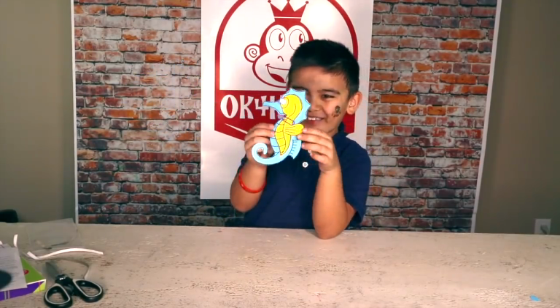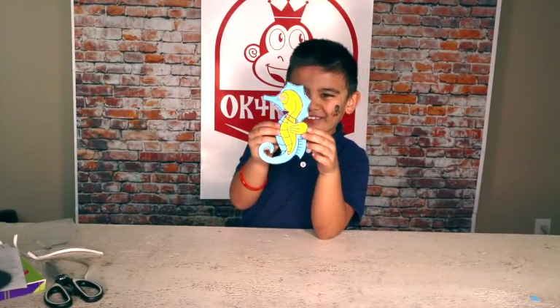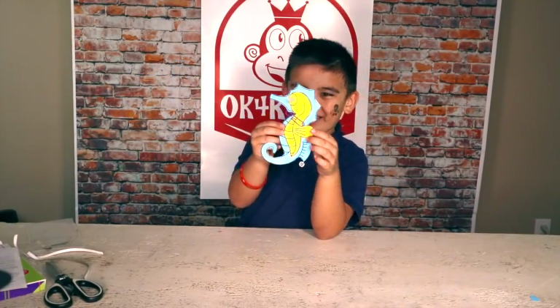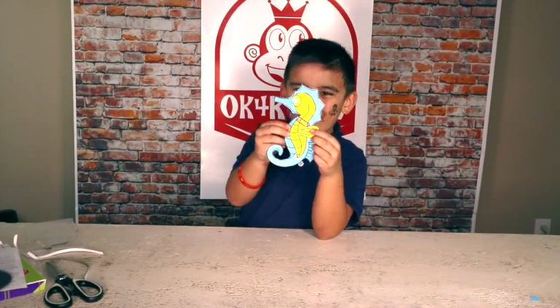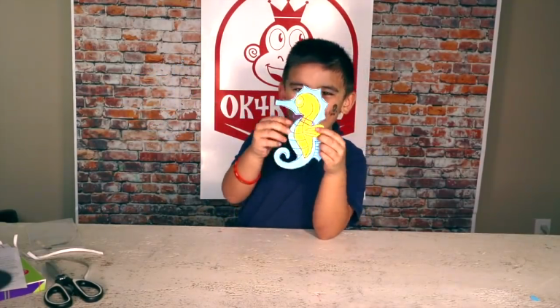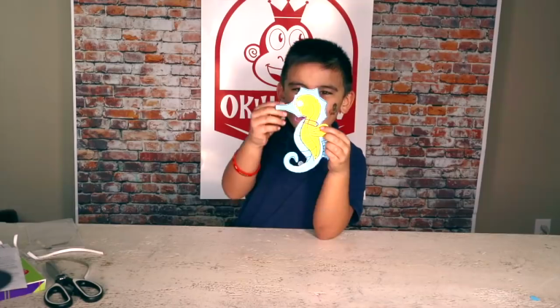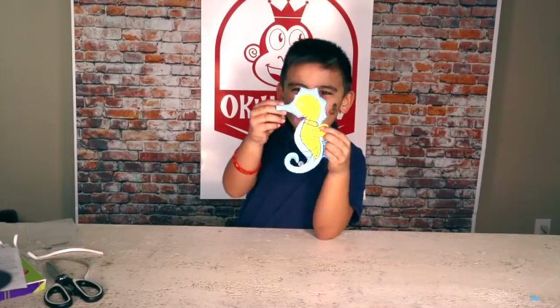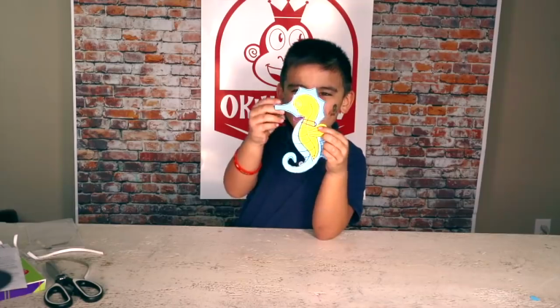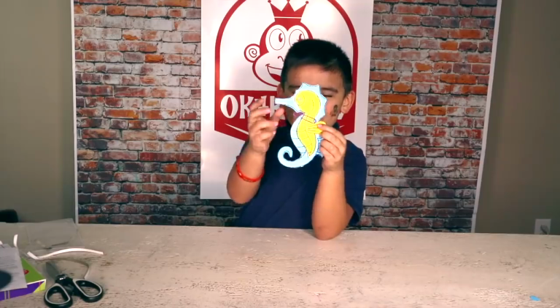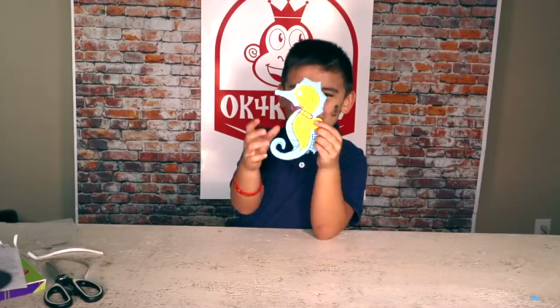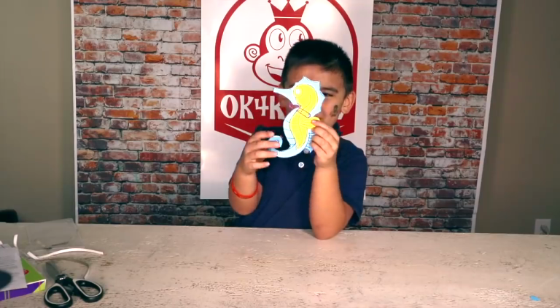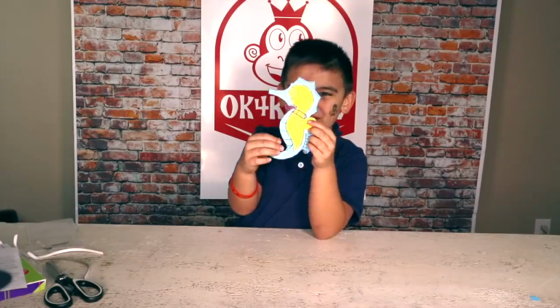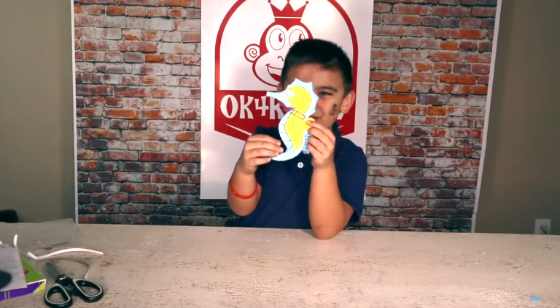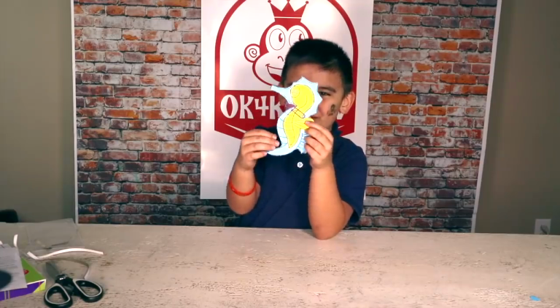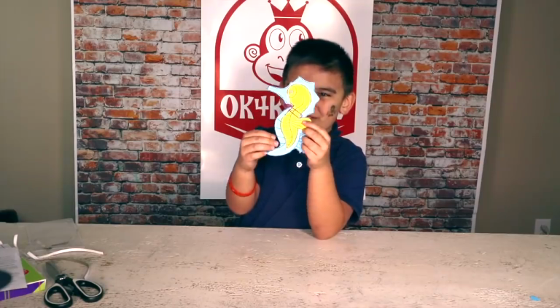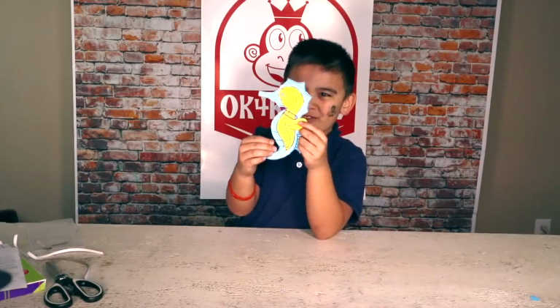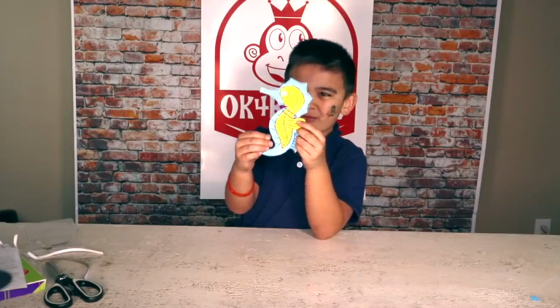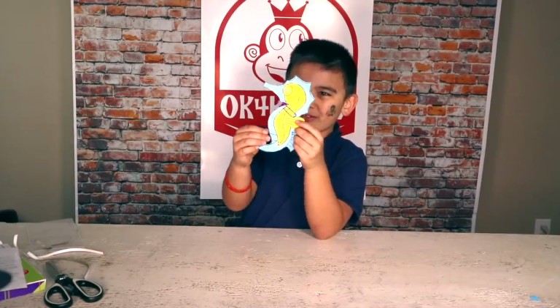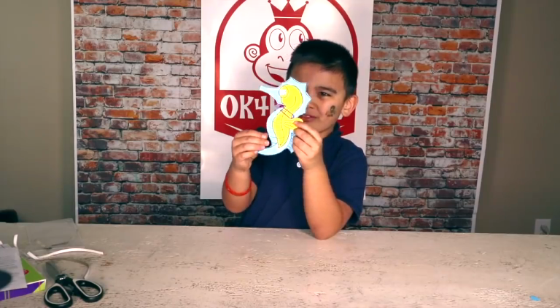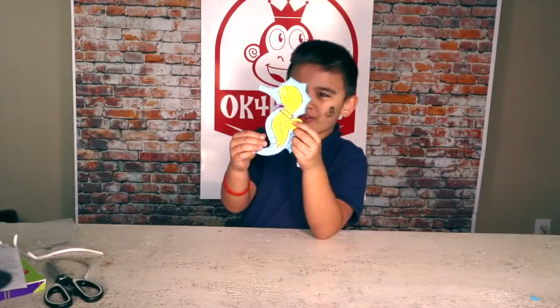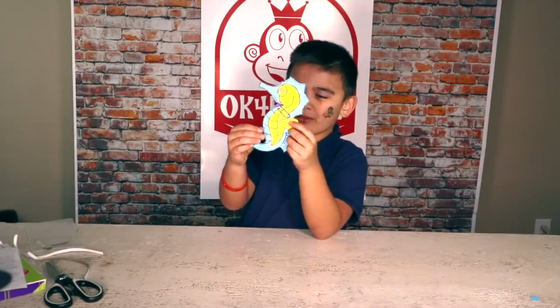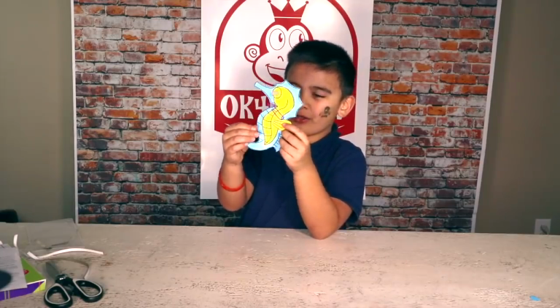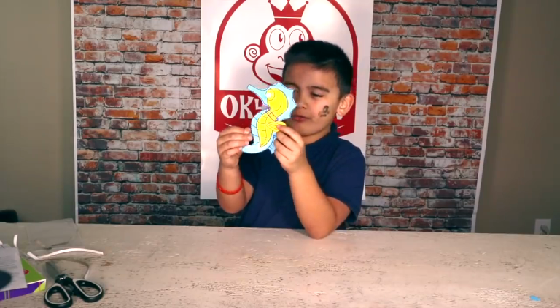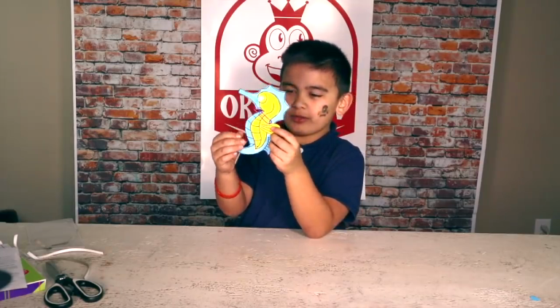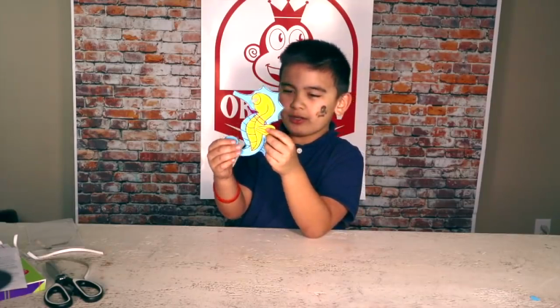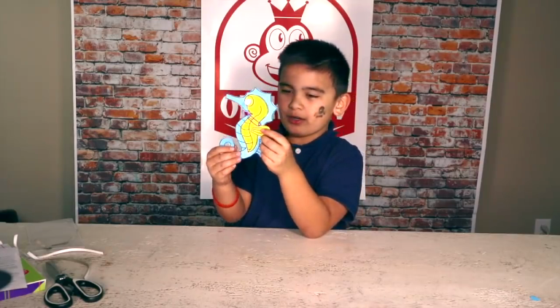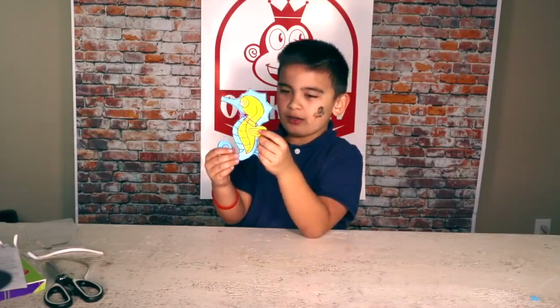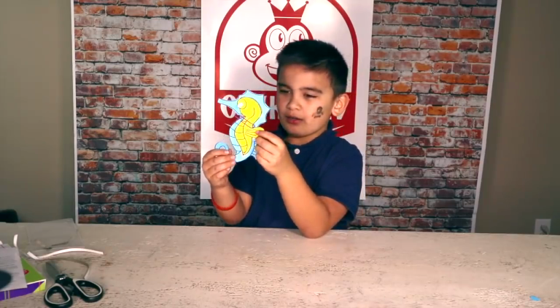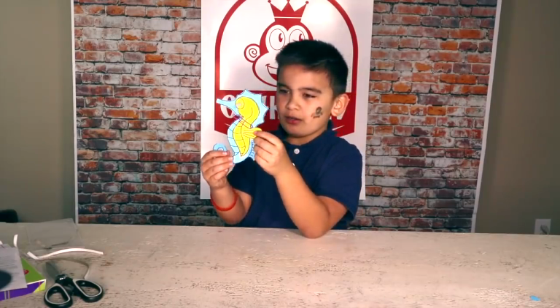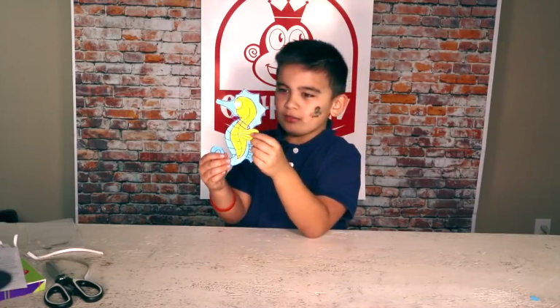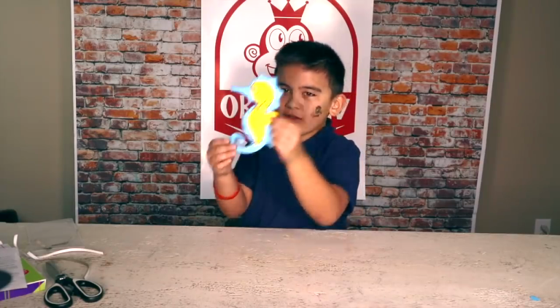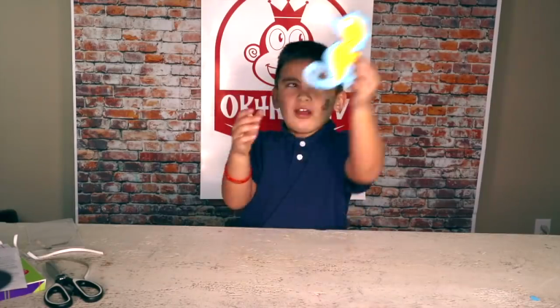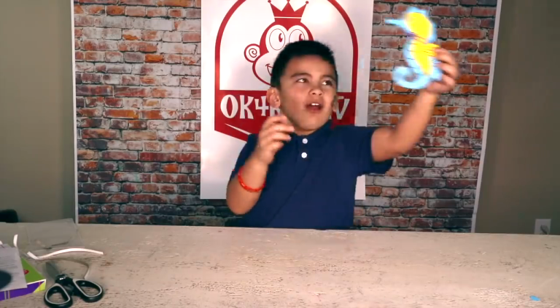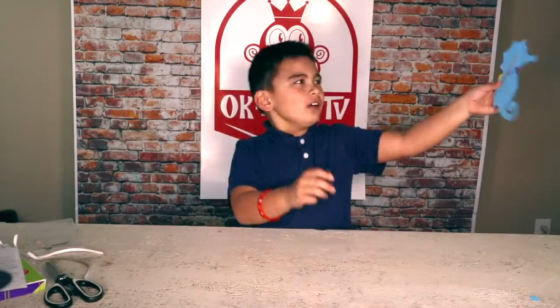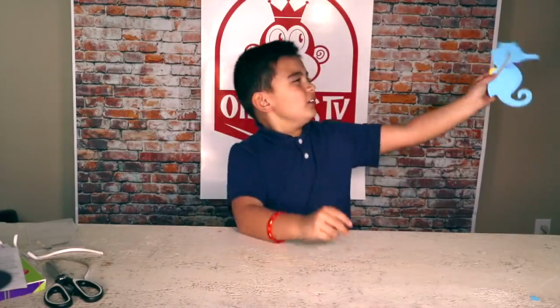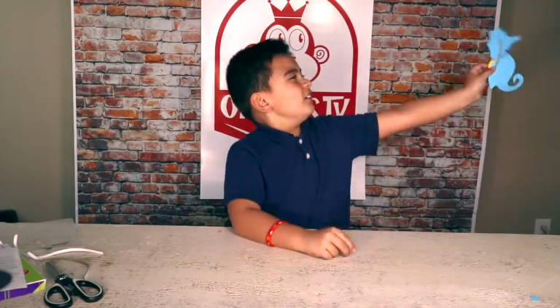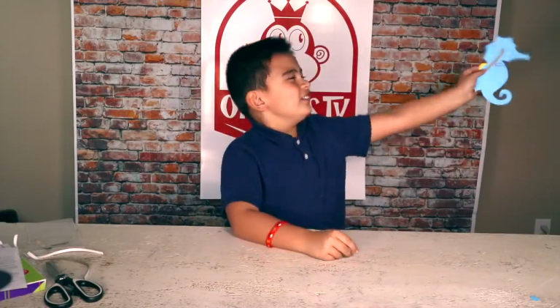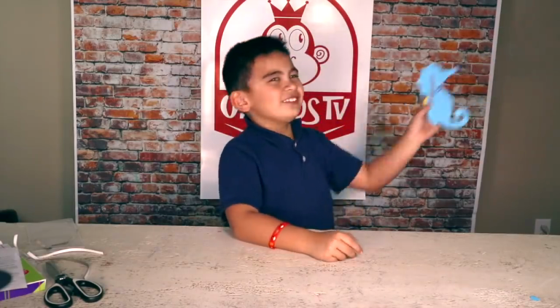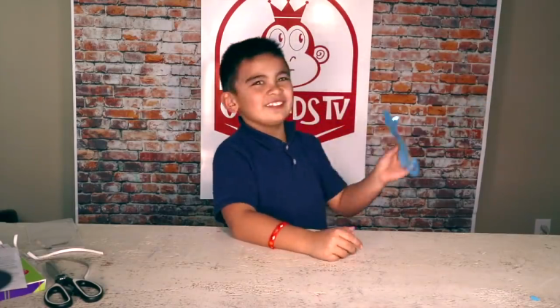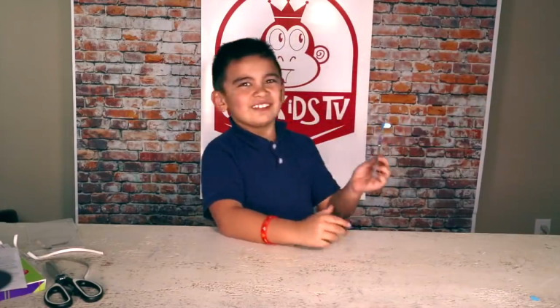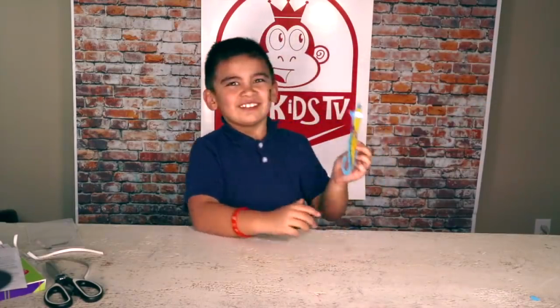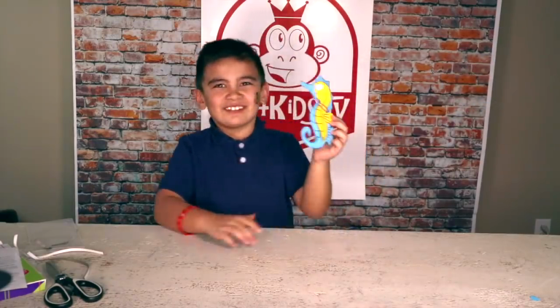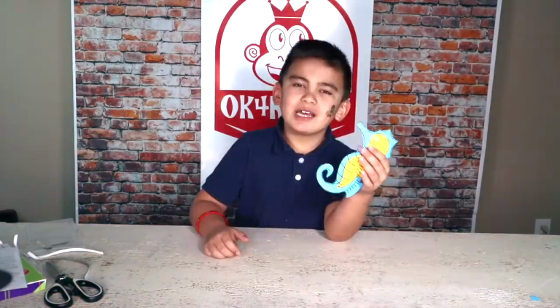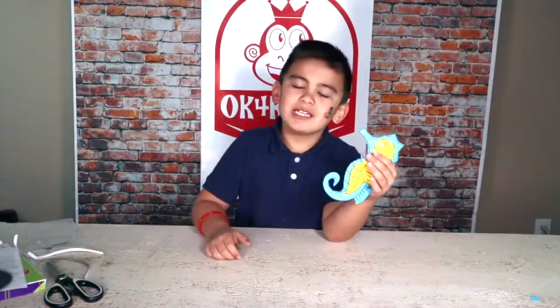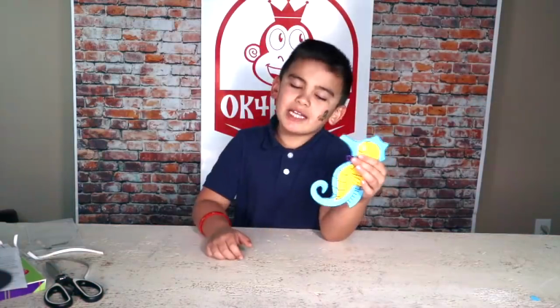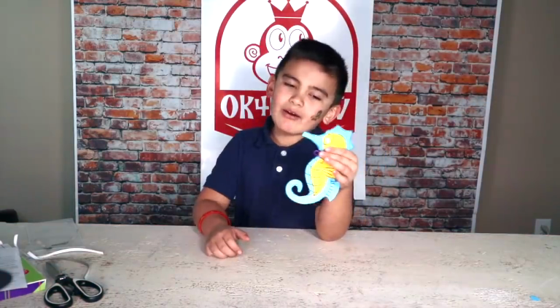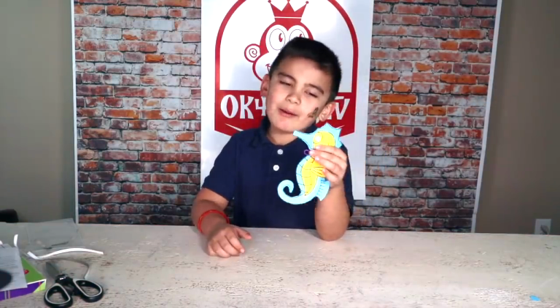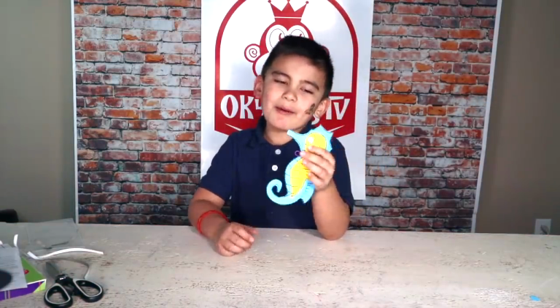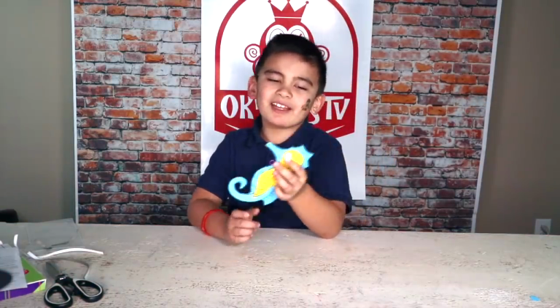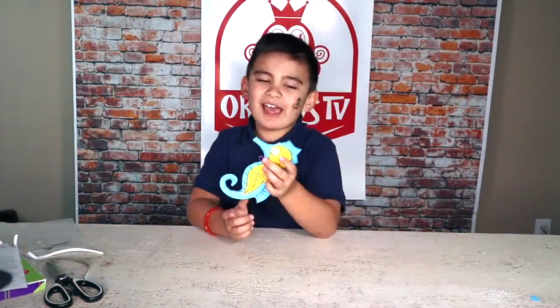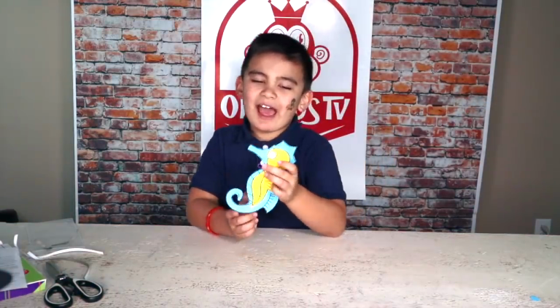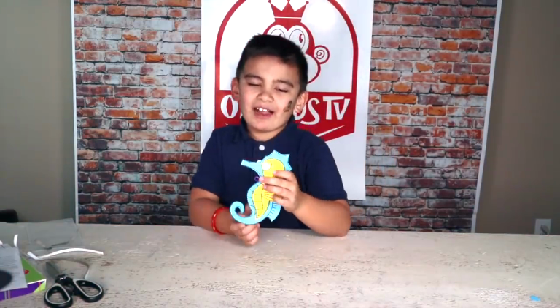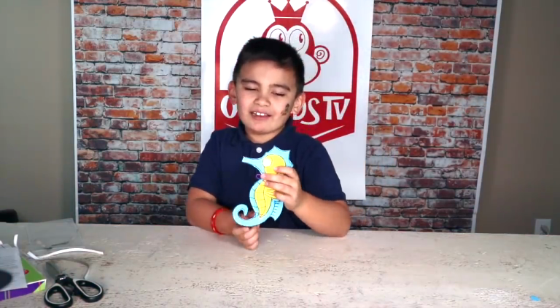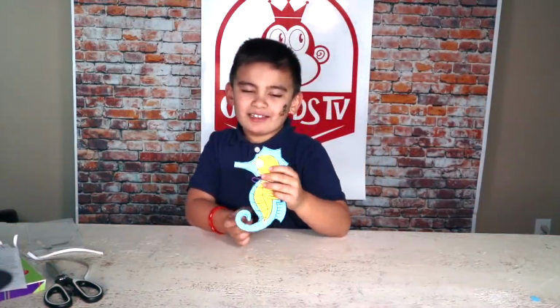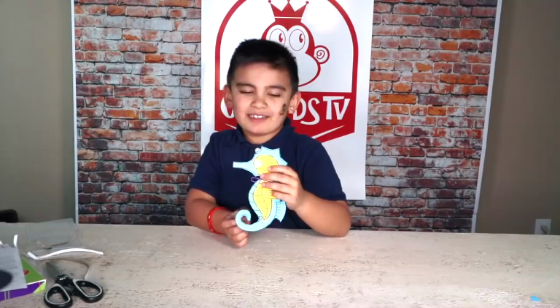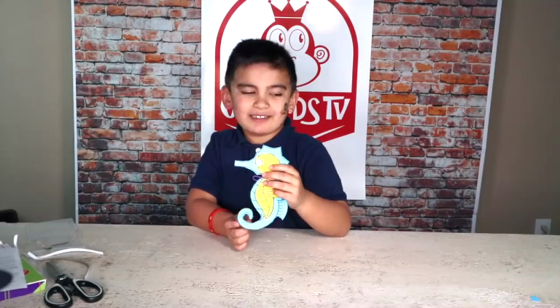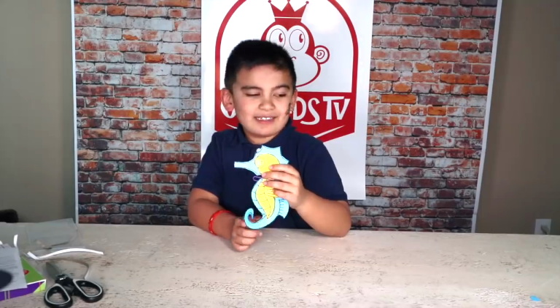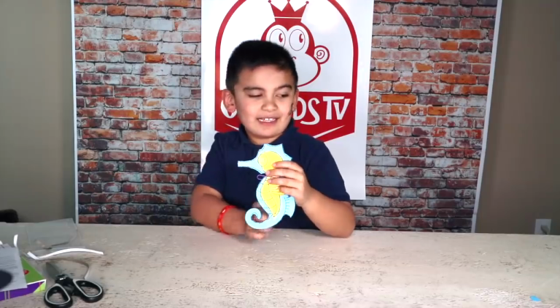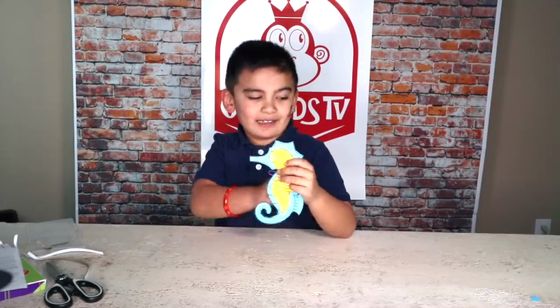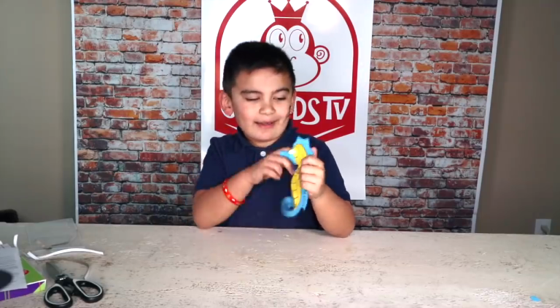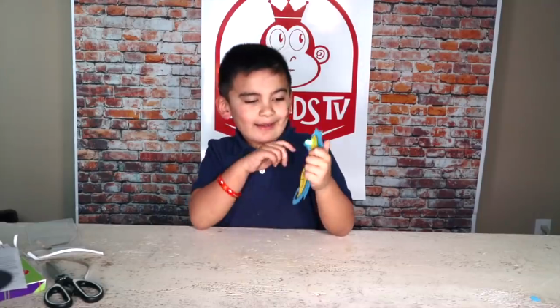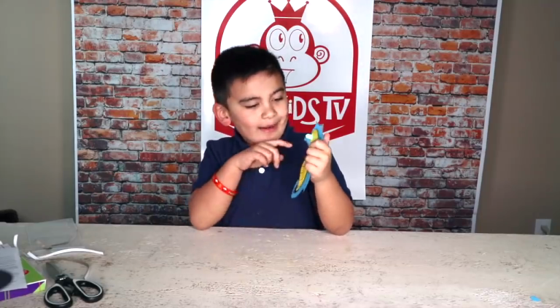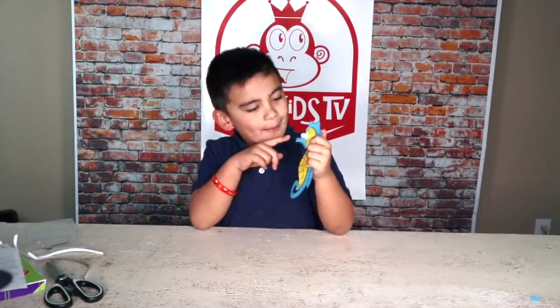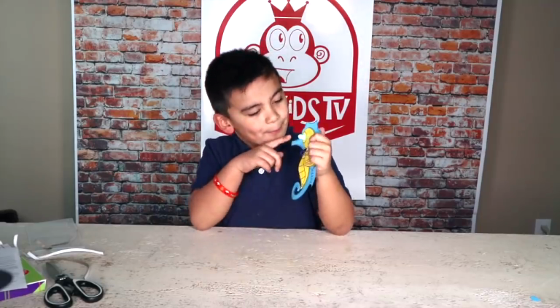I'm going to make the Seahorse. Now I made the LED light up!